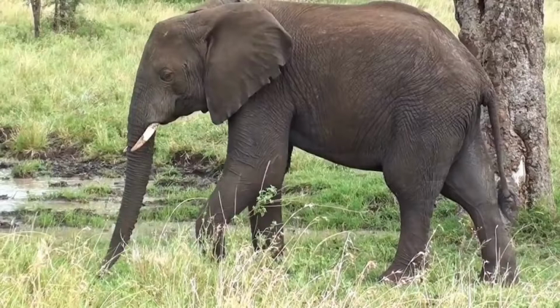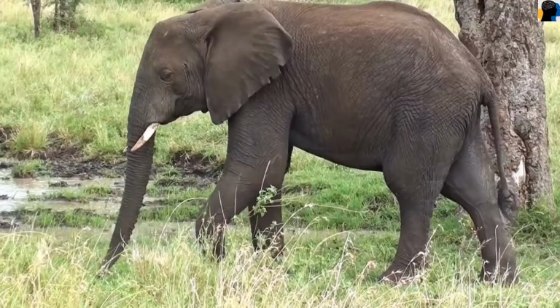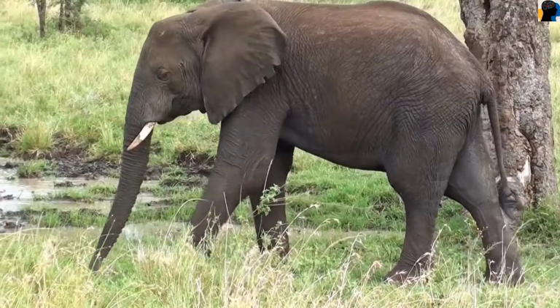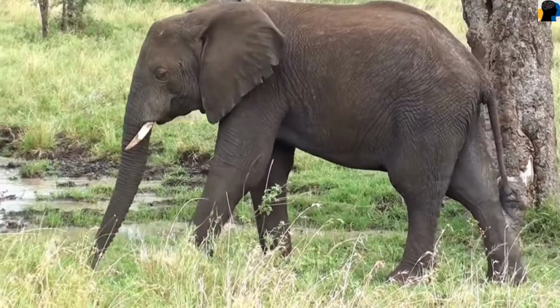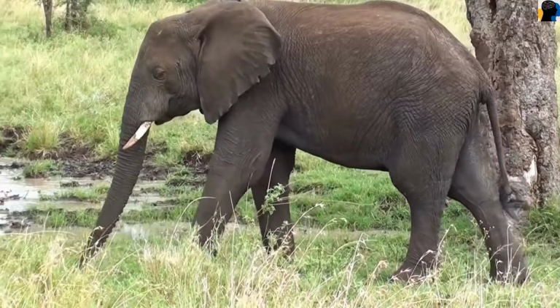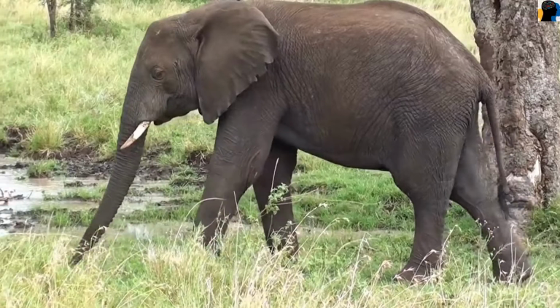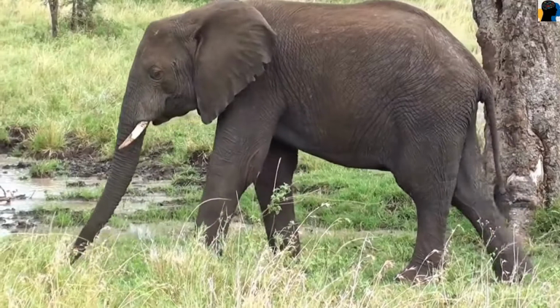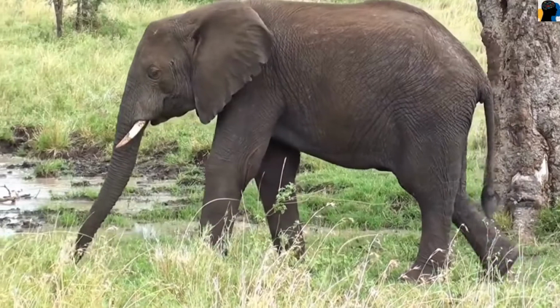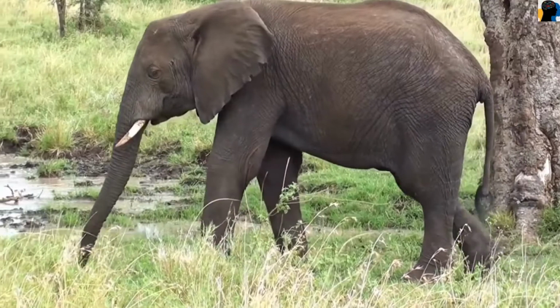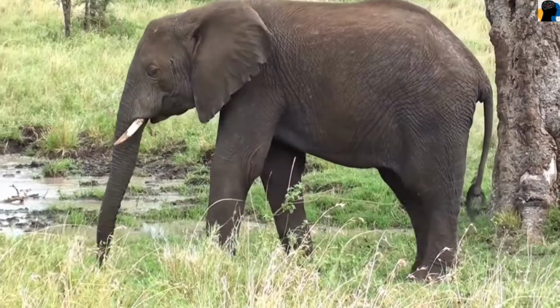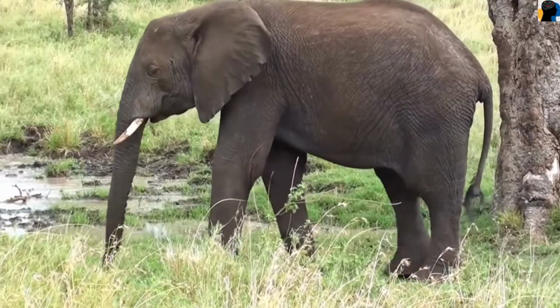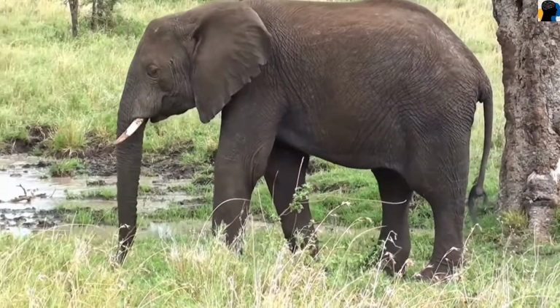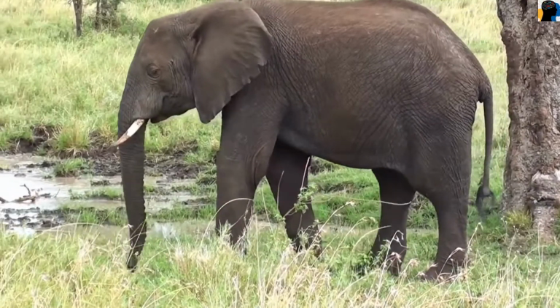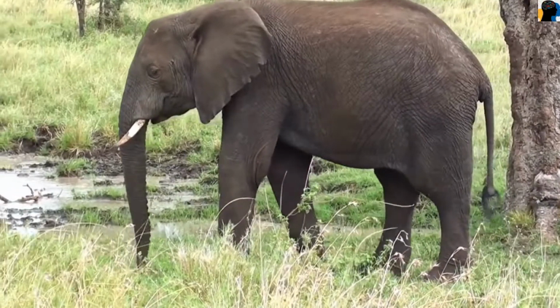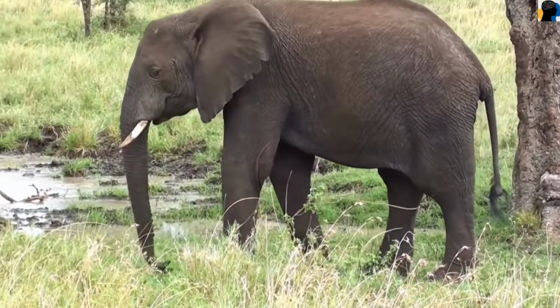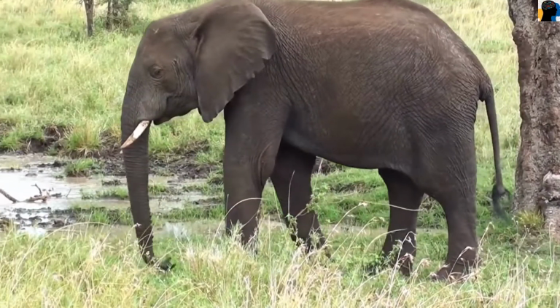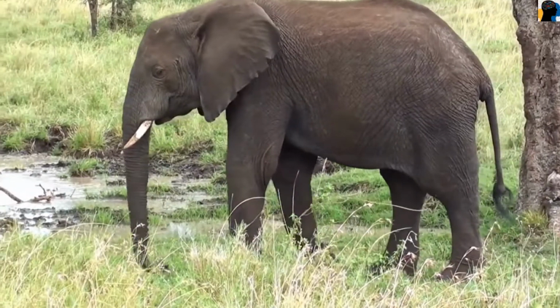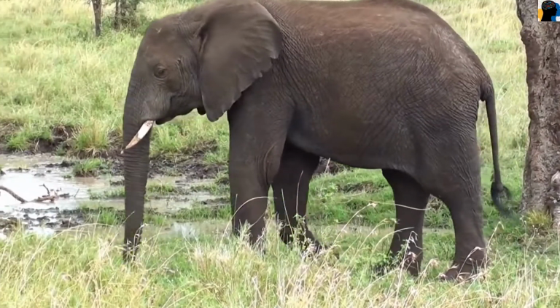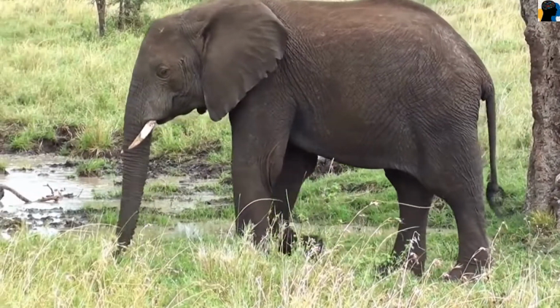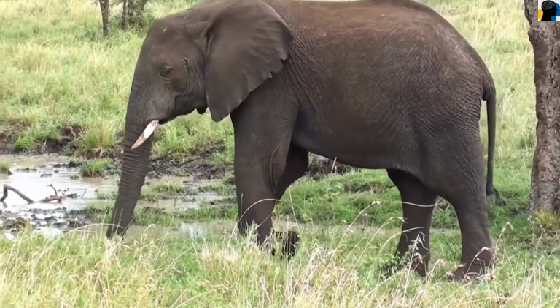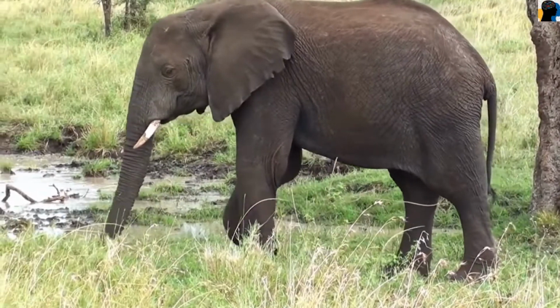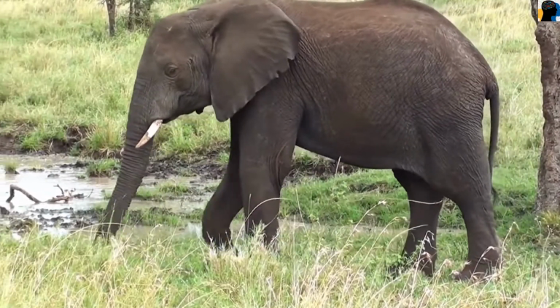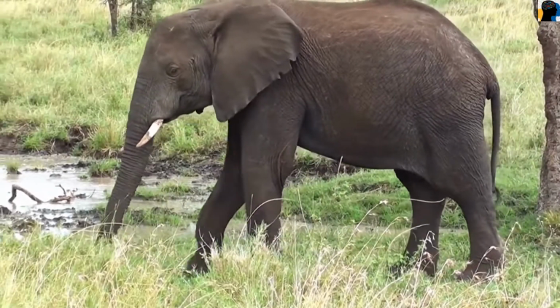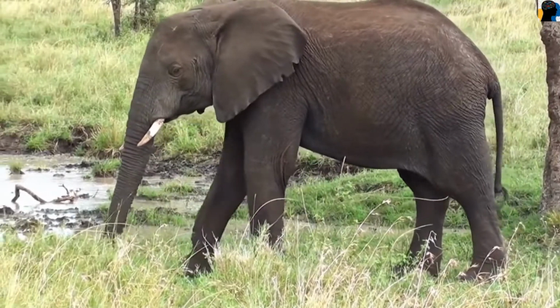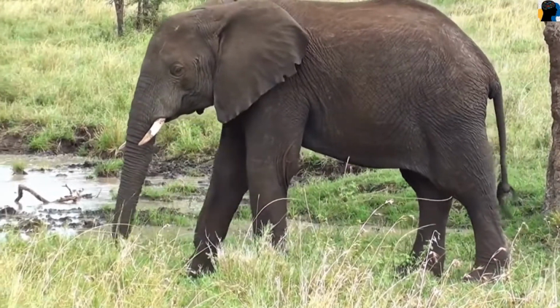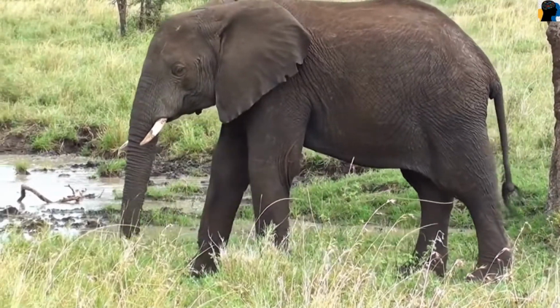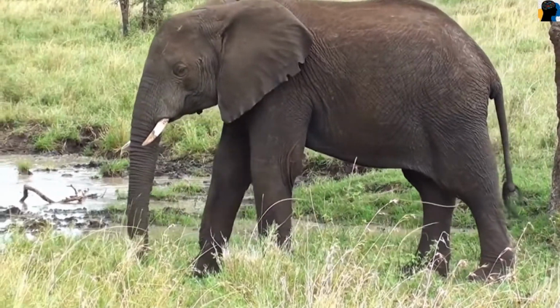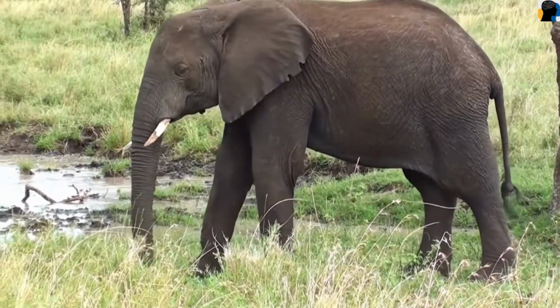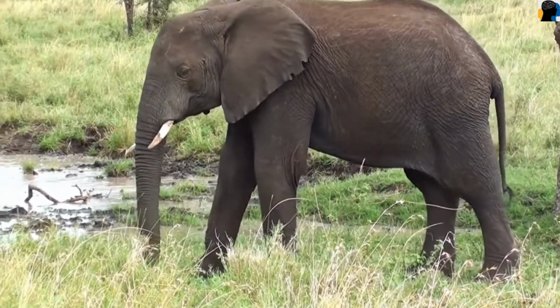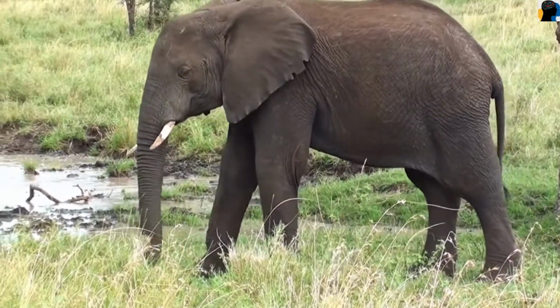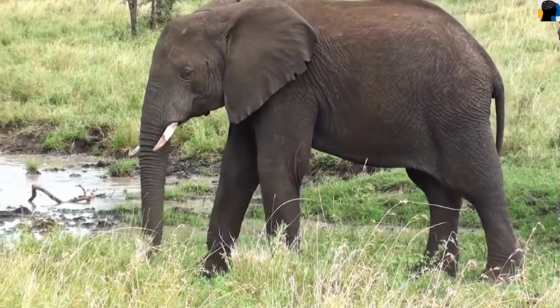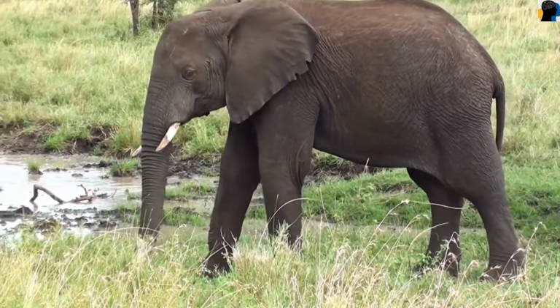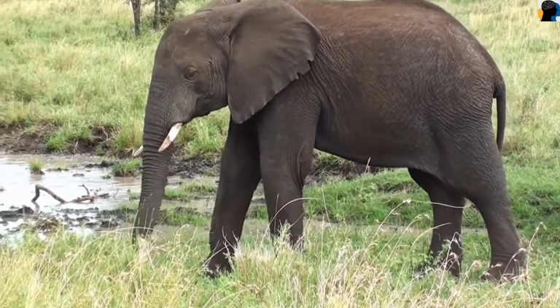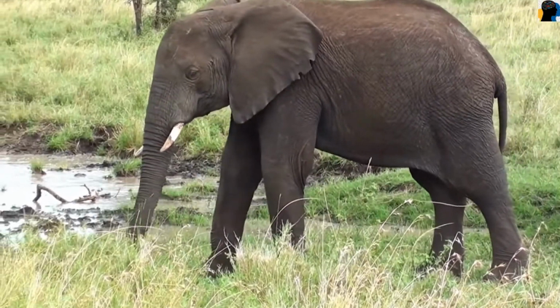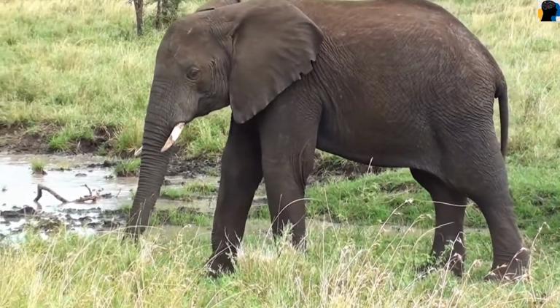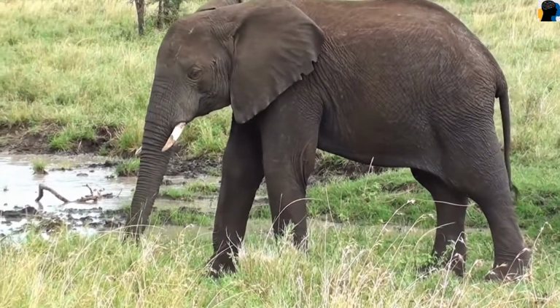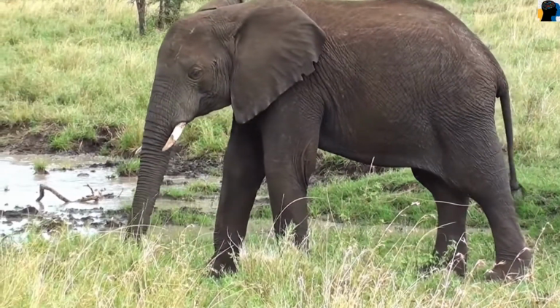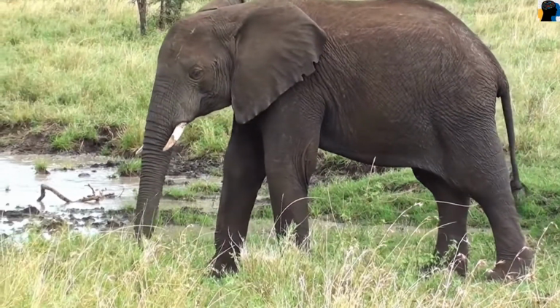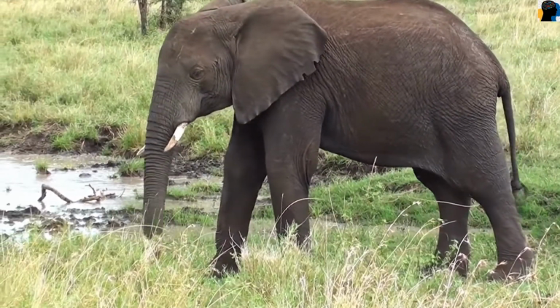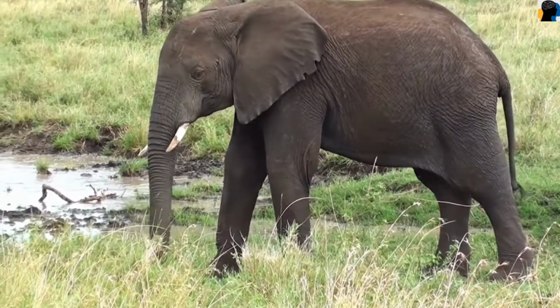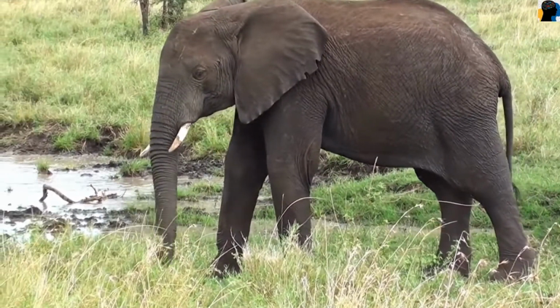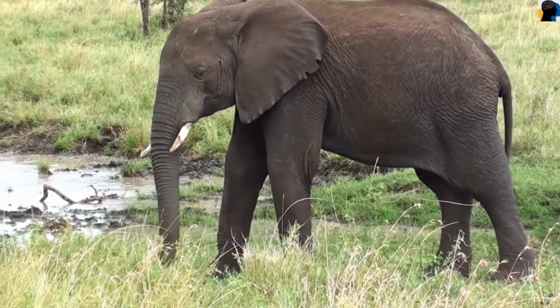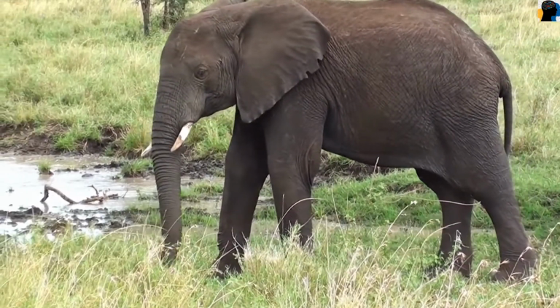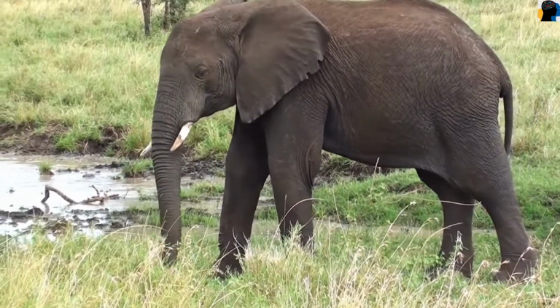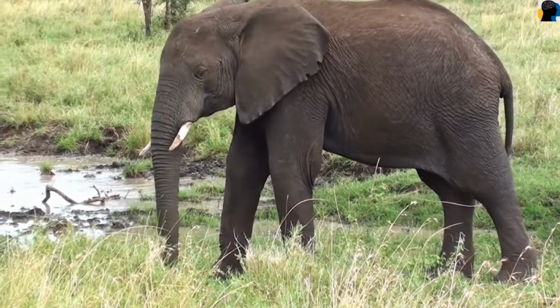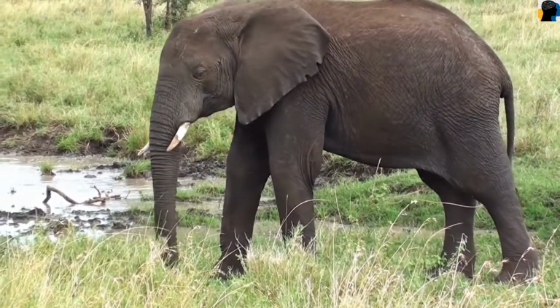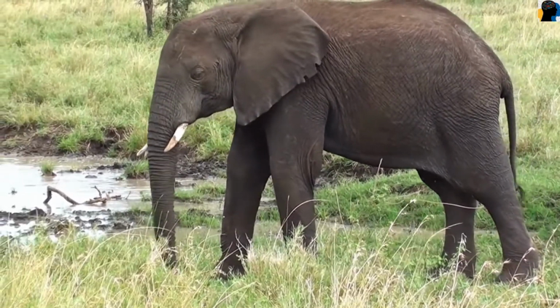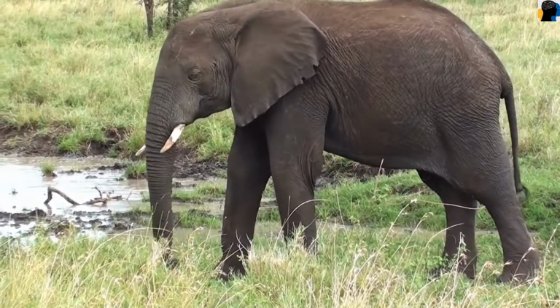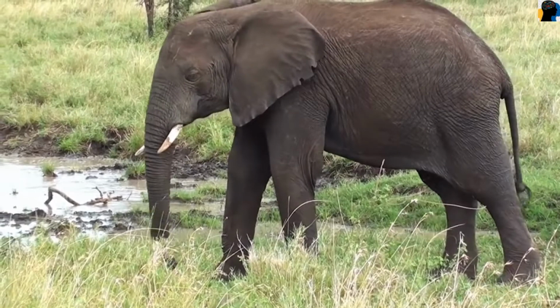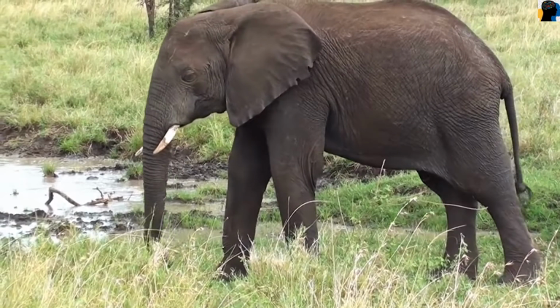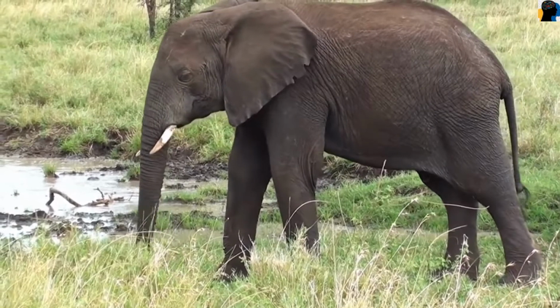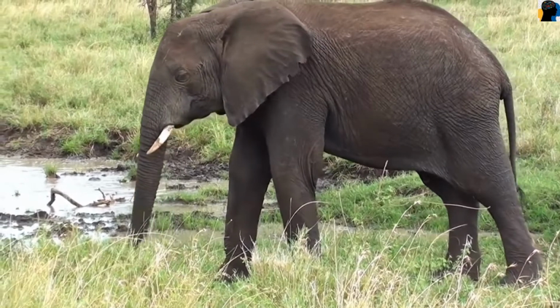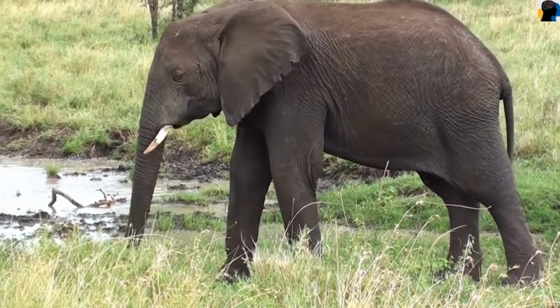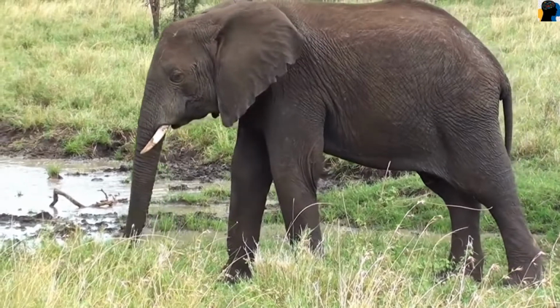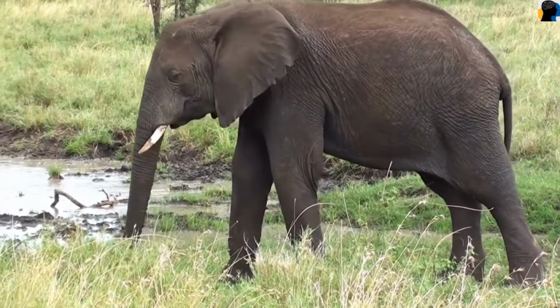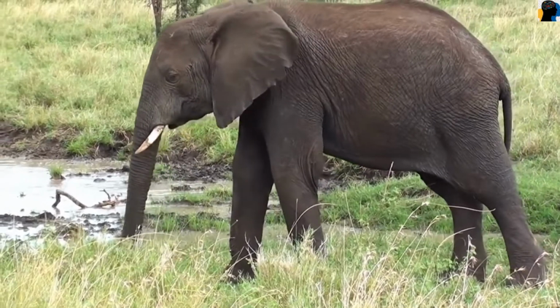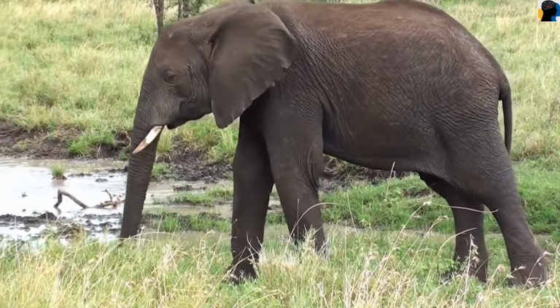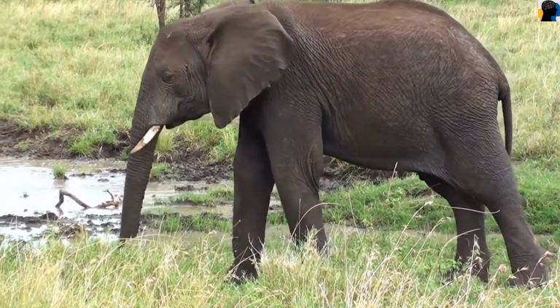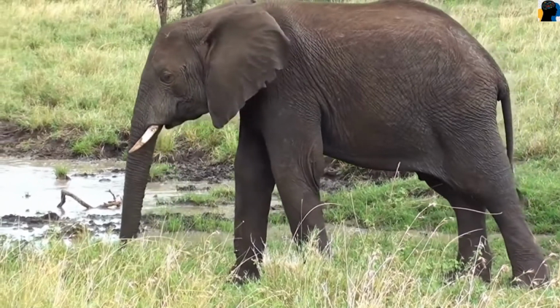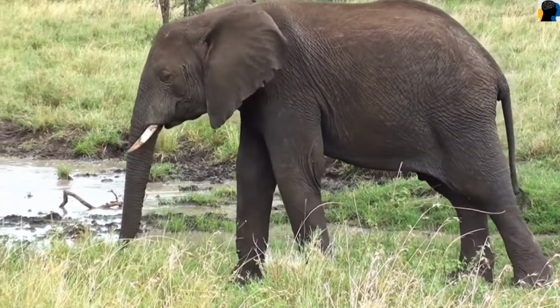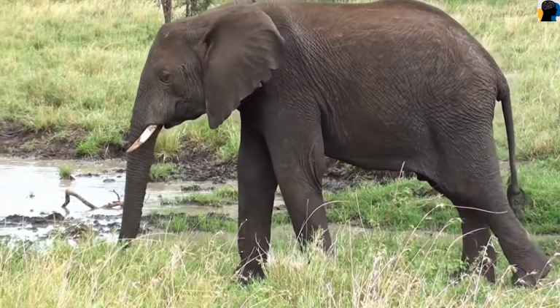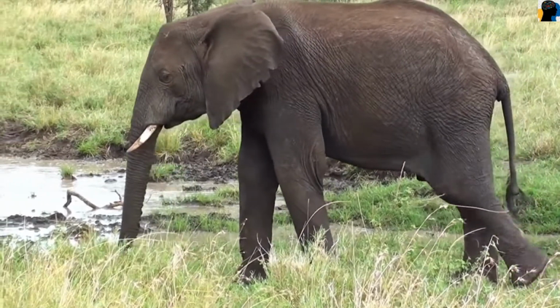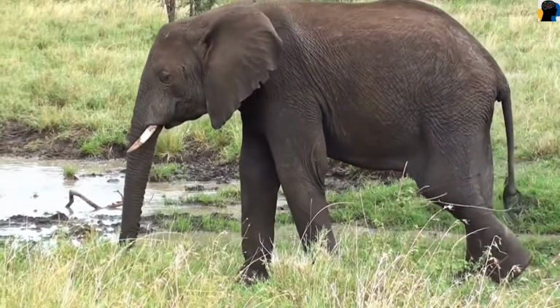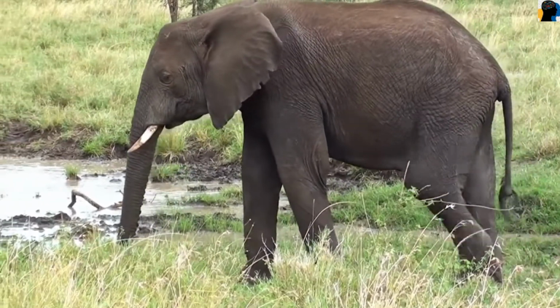An elephant is a big and strong animal. They are grey in colour and herbivores.